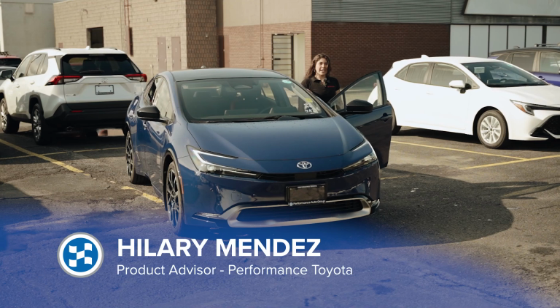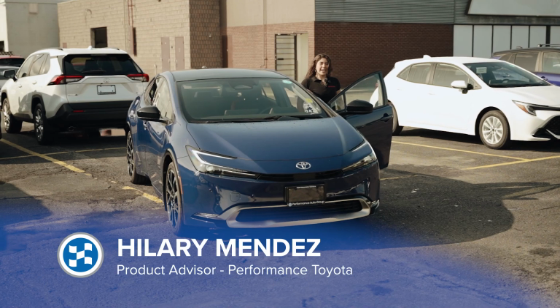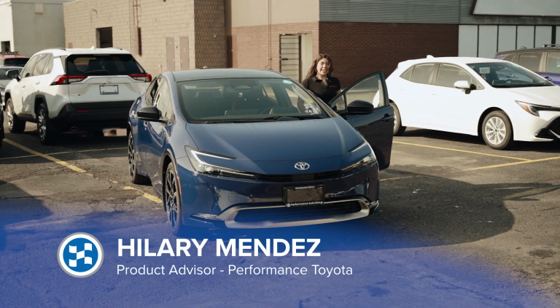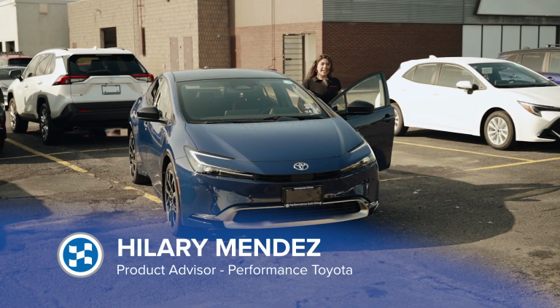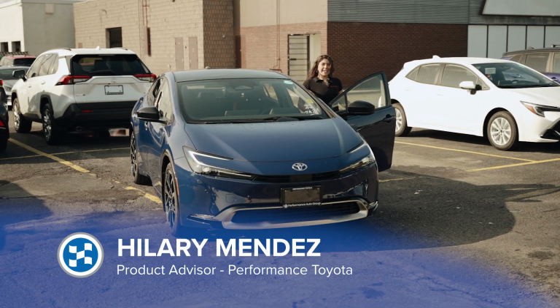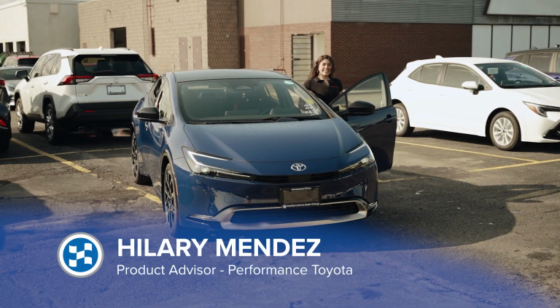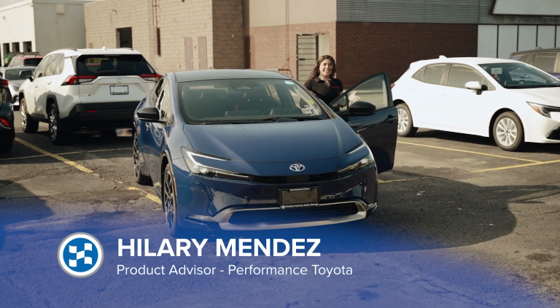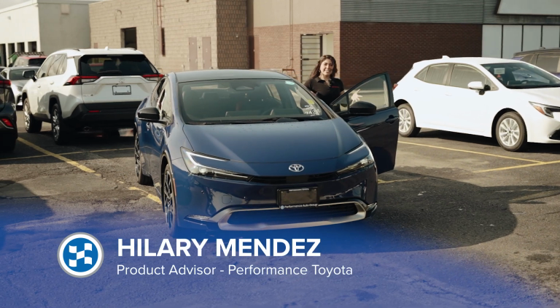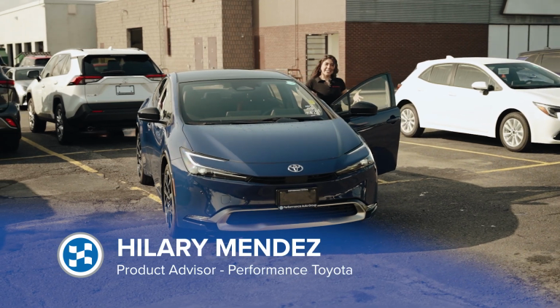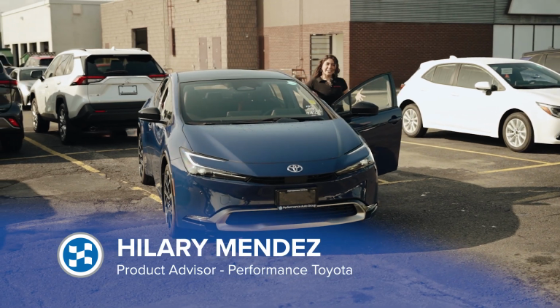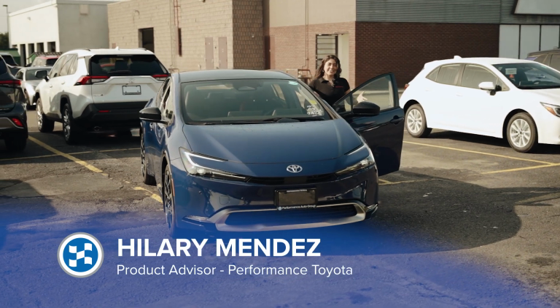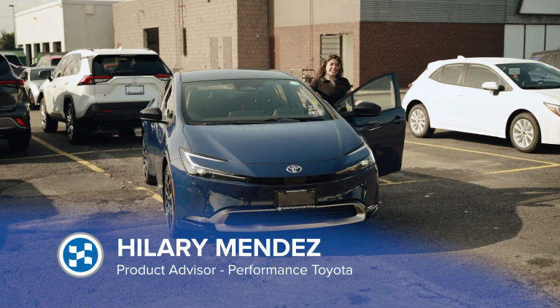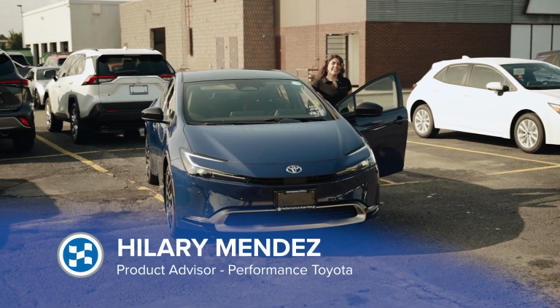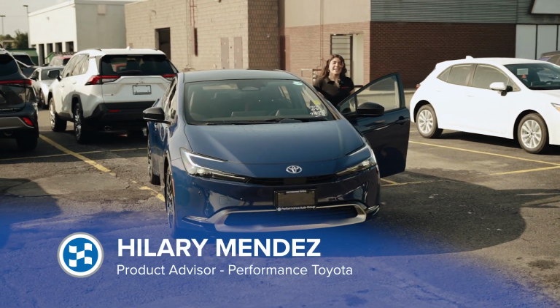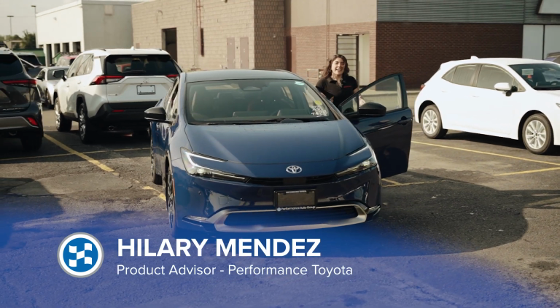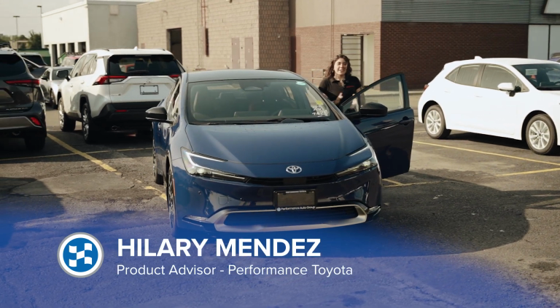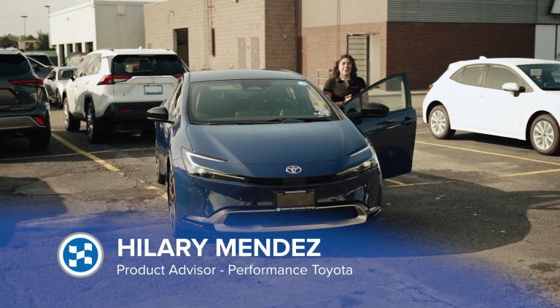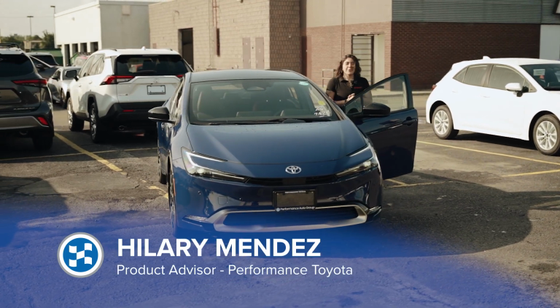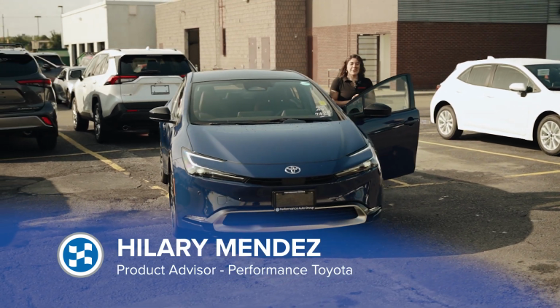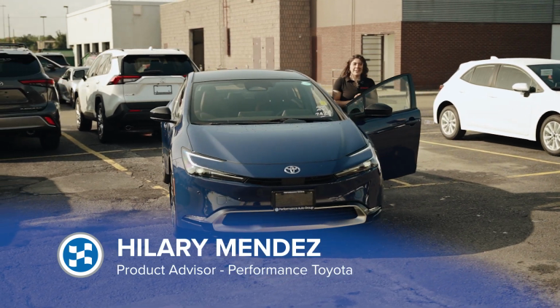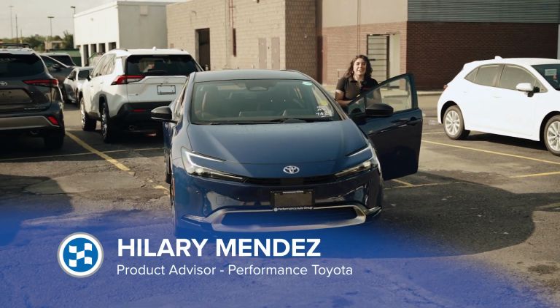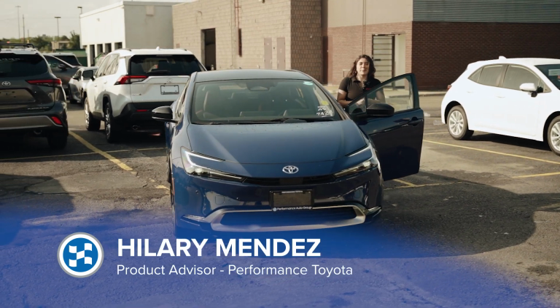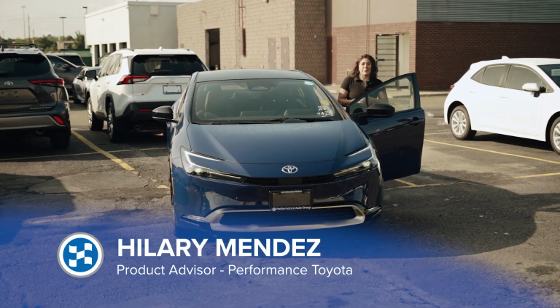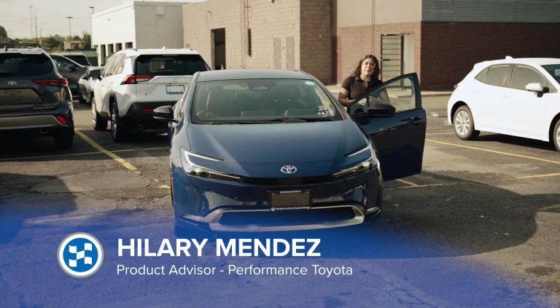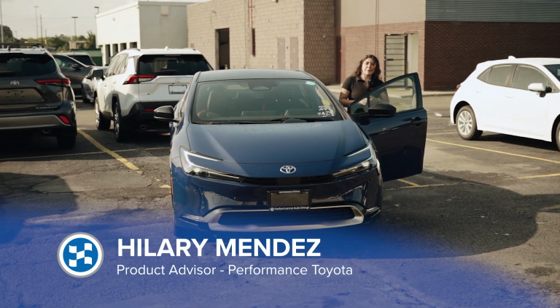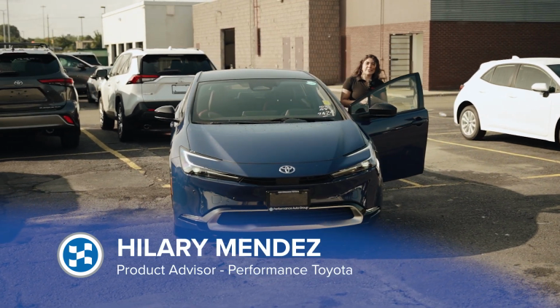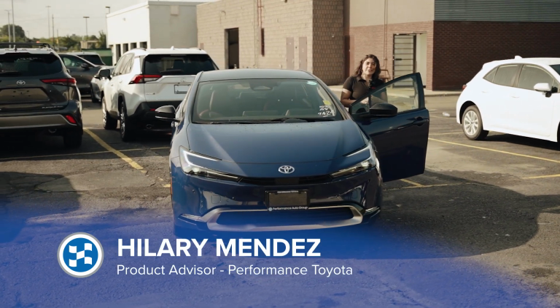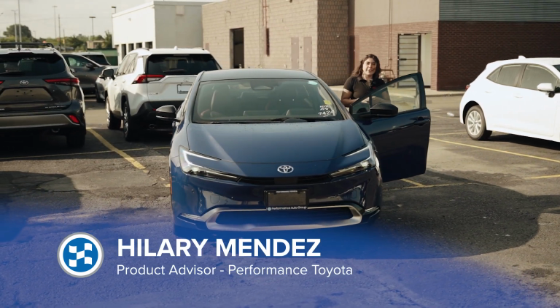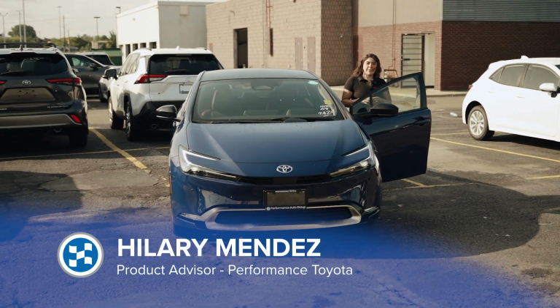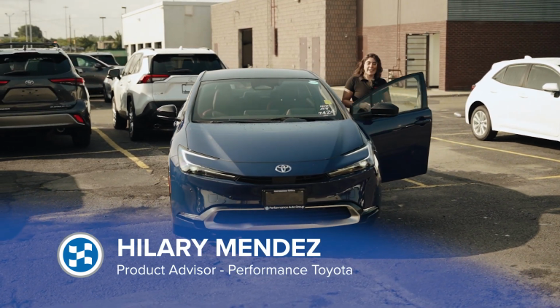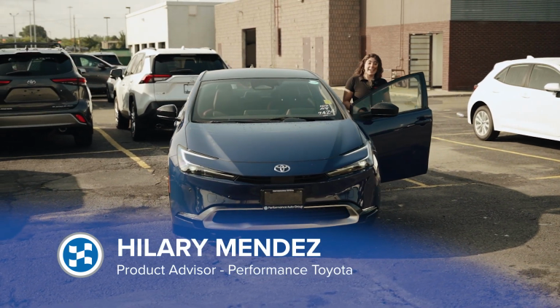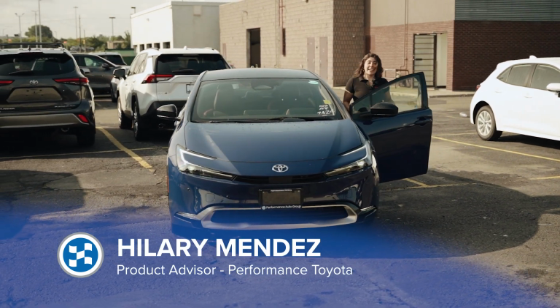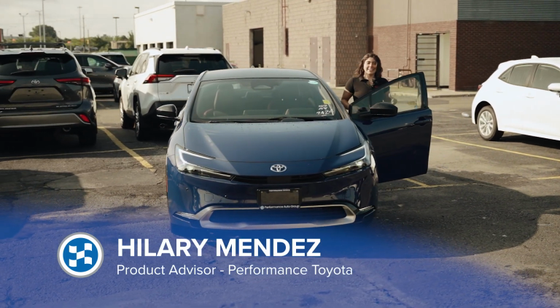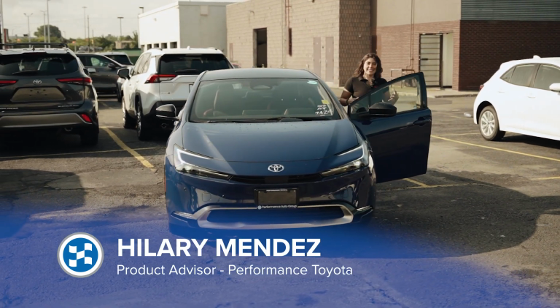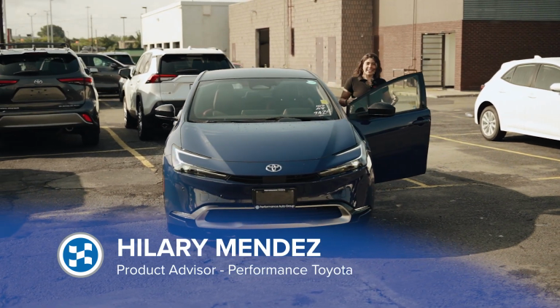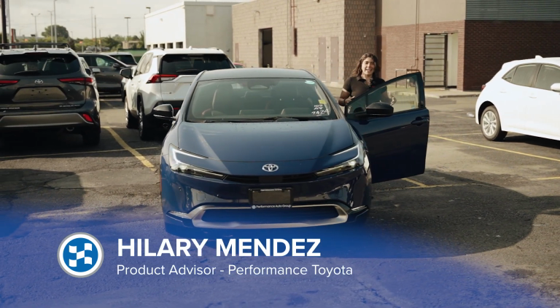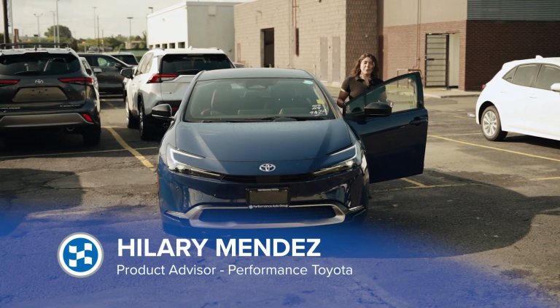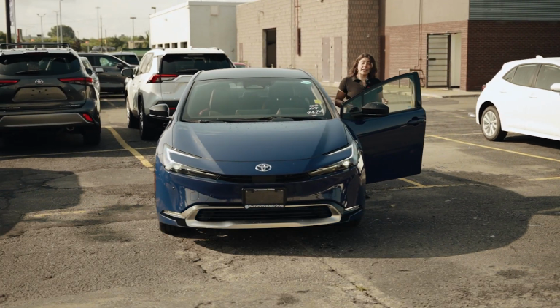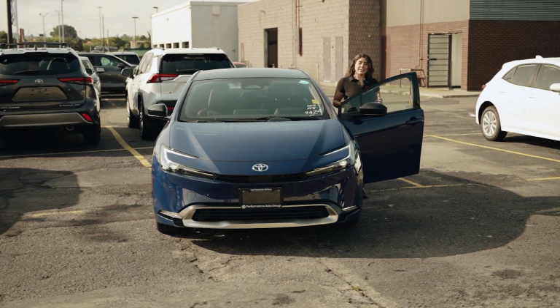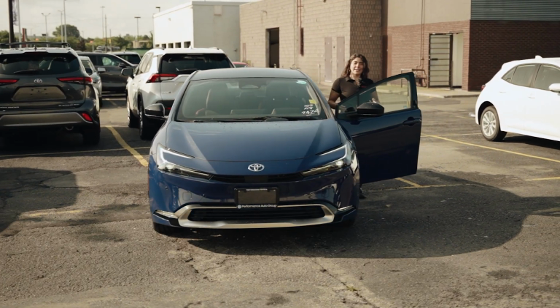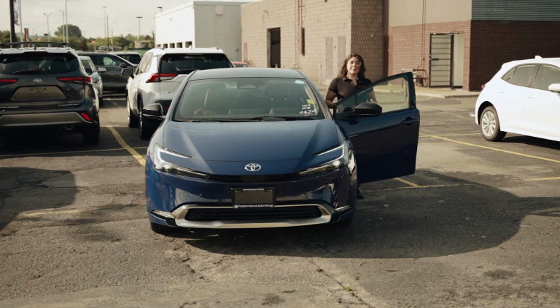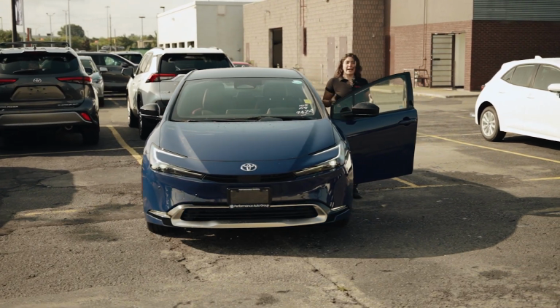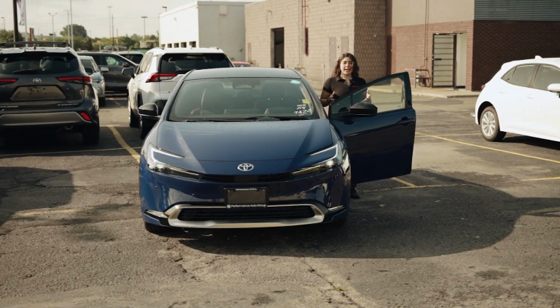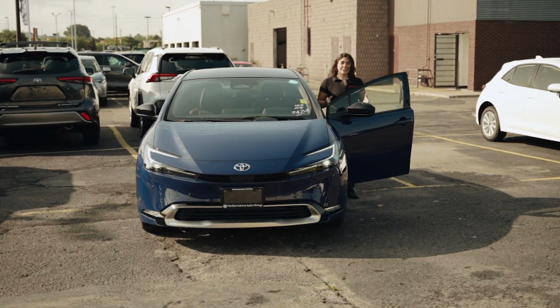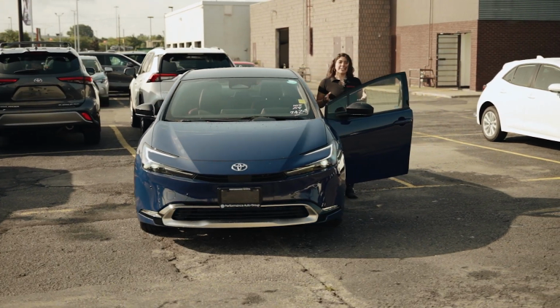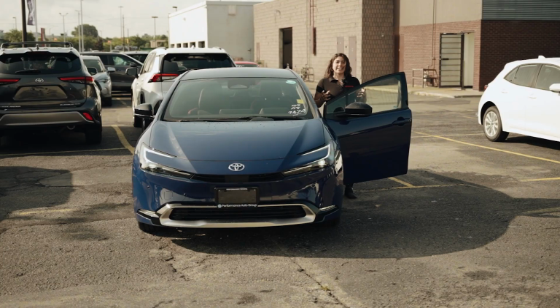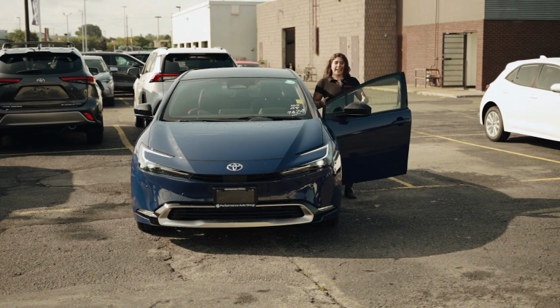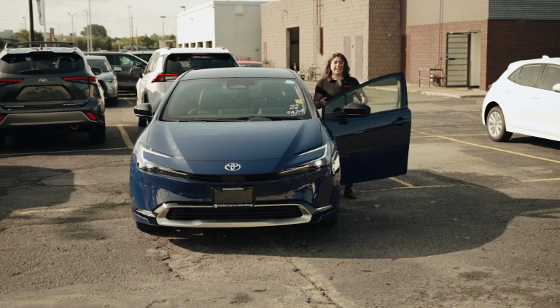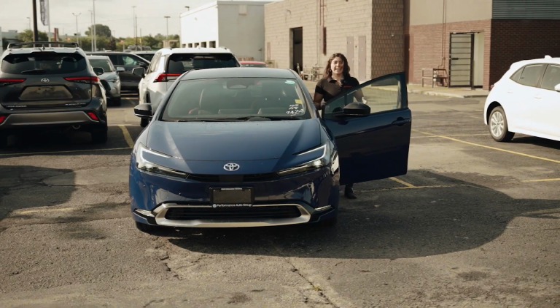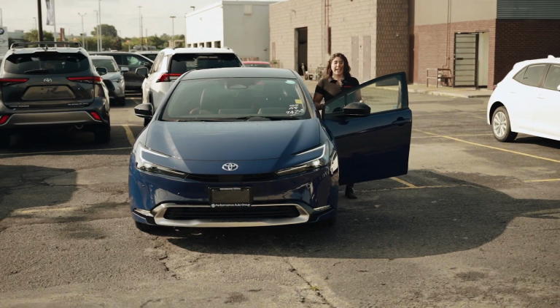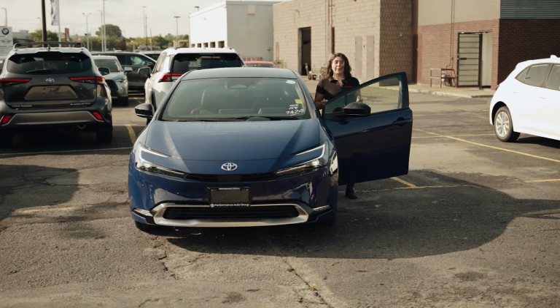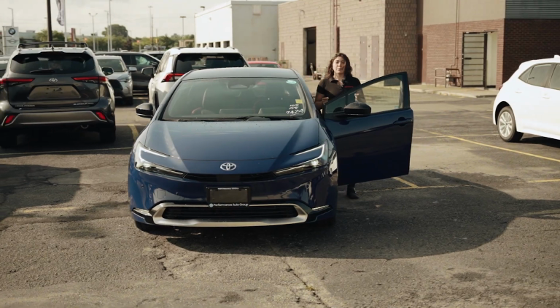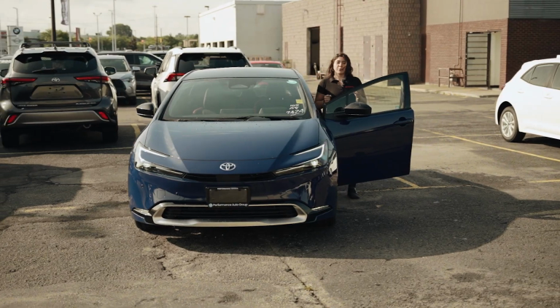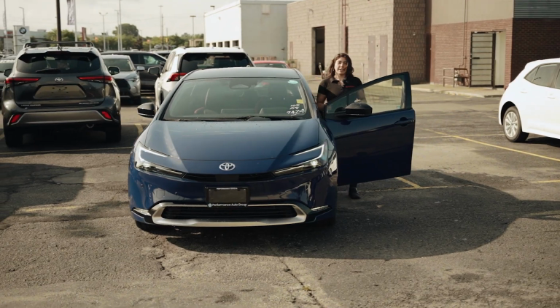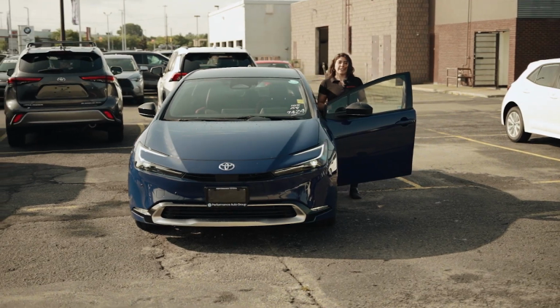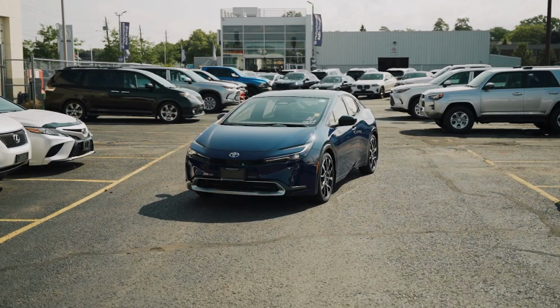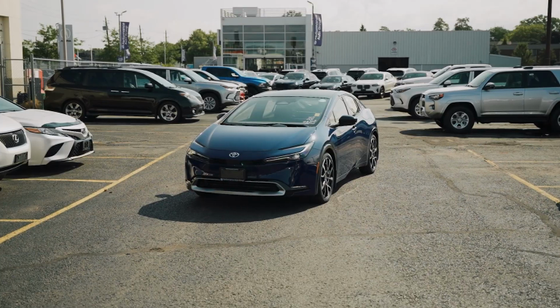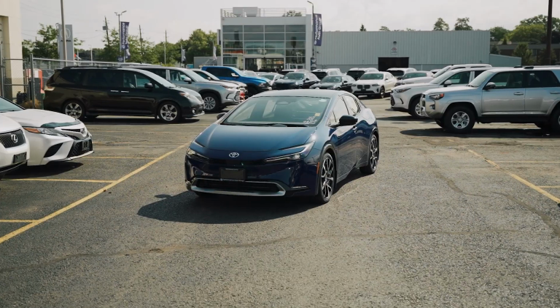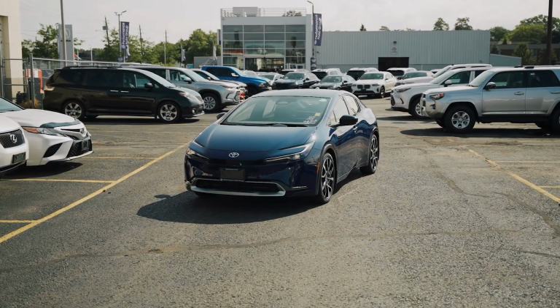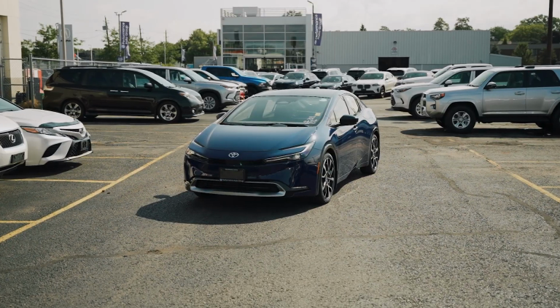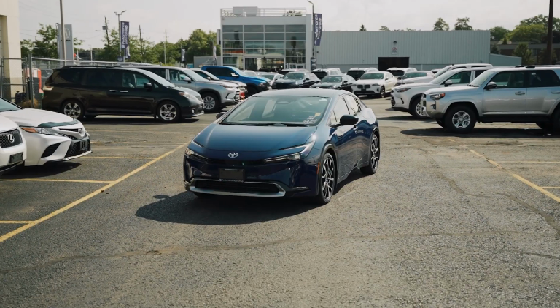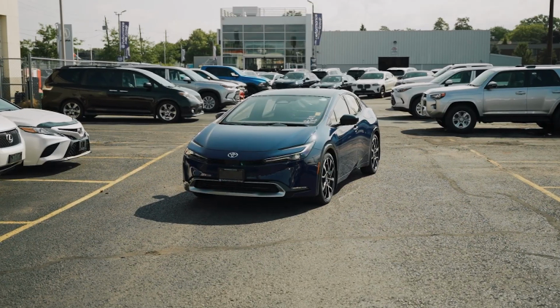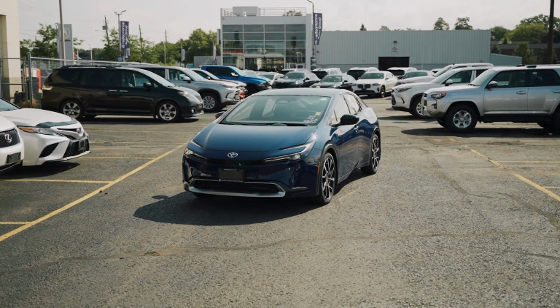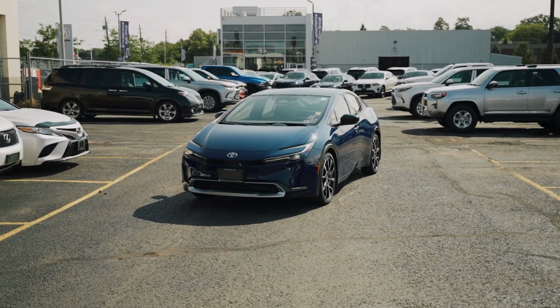Hey guys, it's Hilary, your girl here at Performance Toyota, and today we actually got a Prius Prime in.